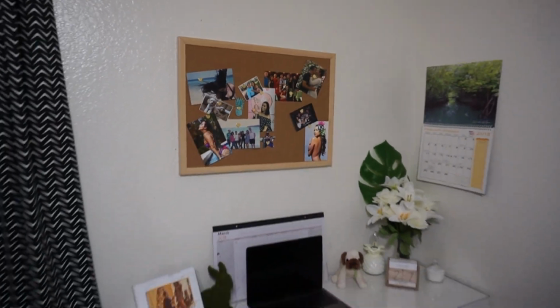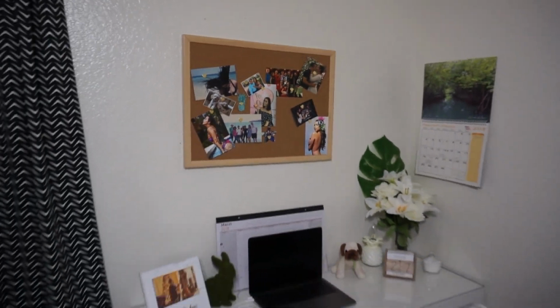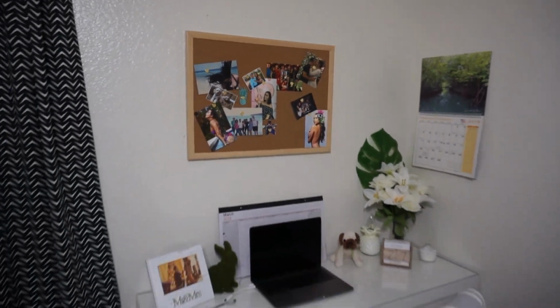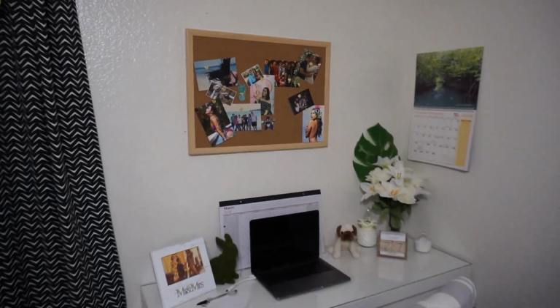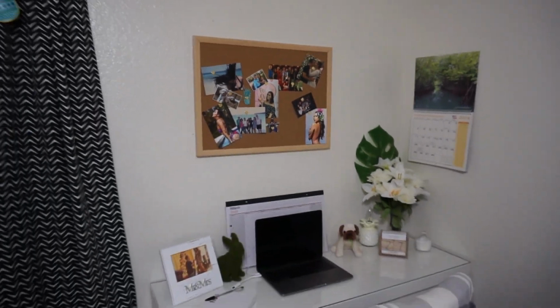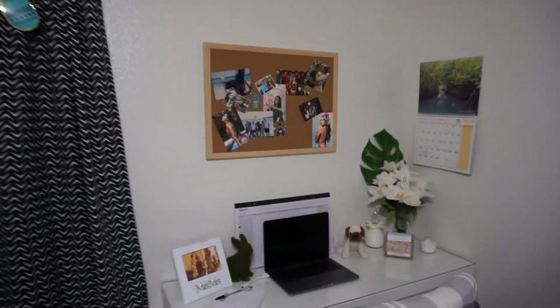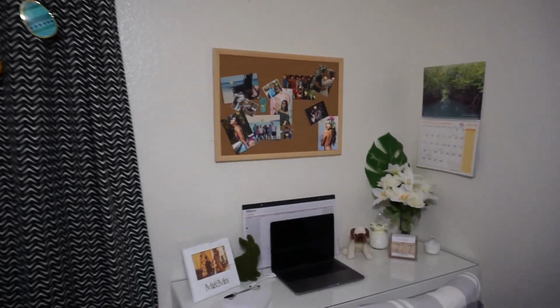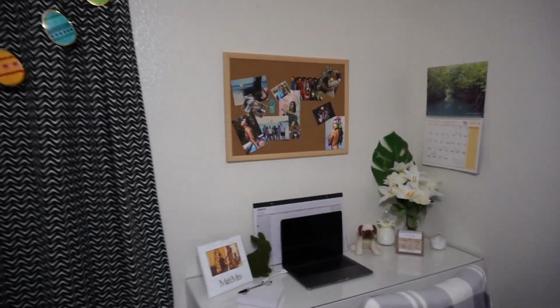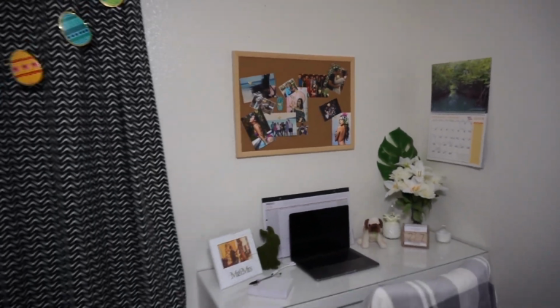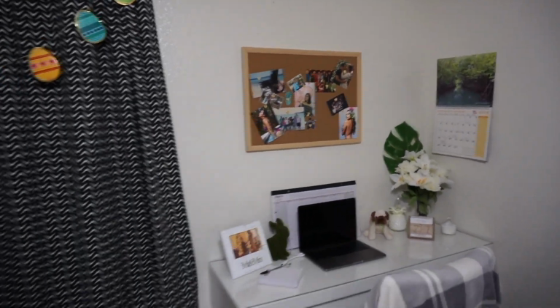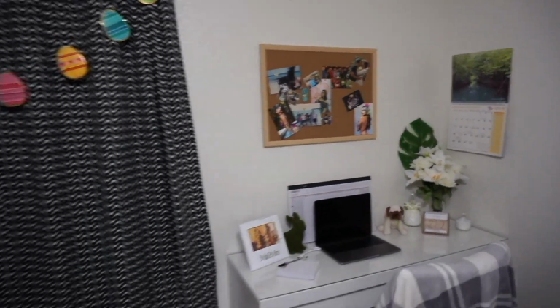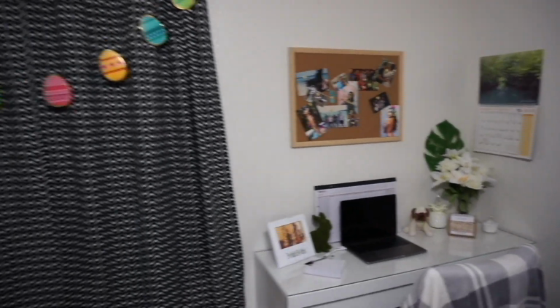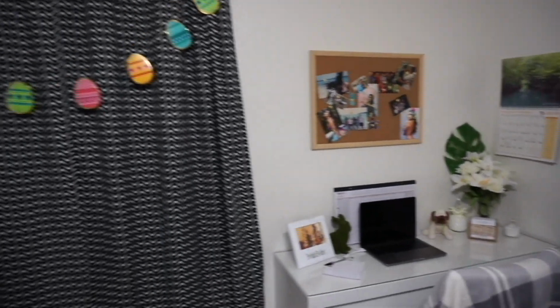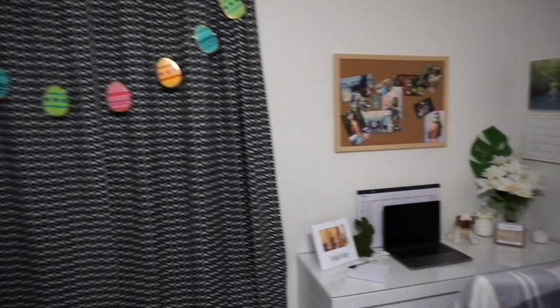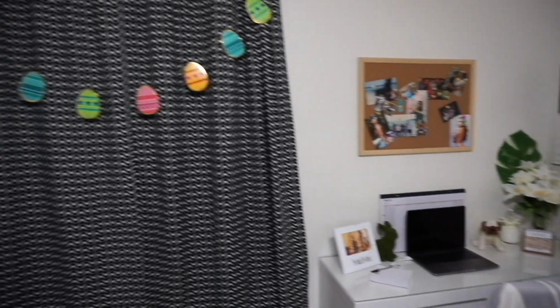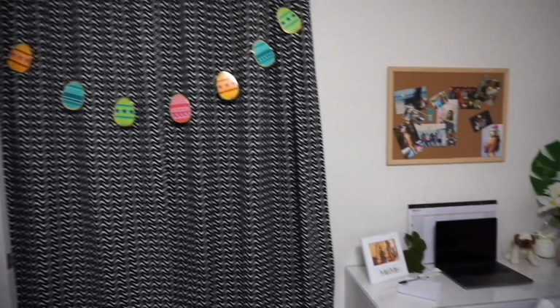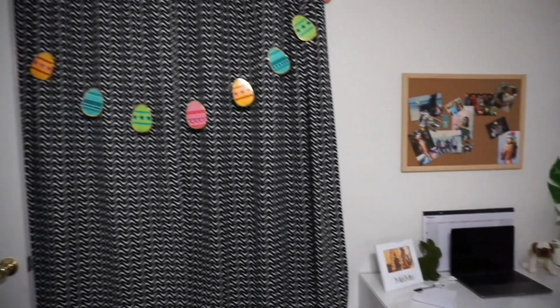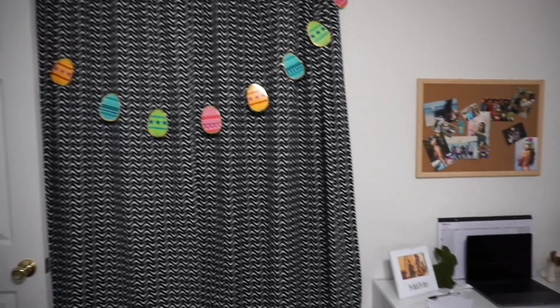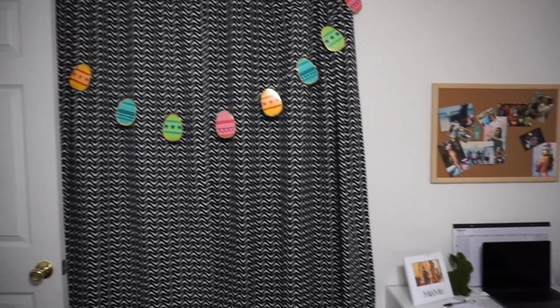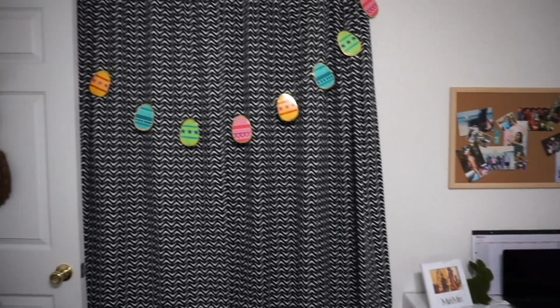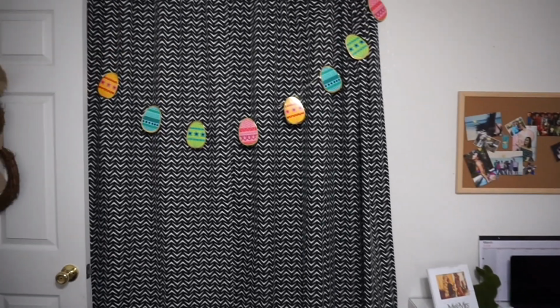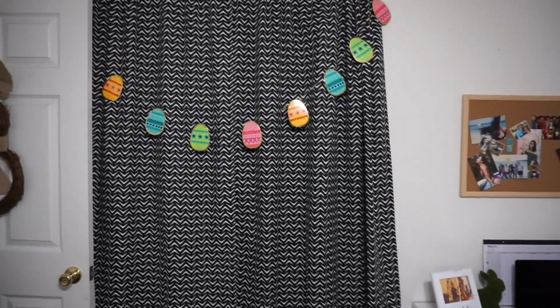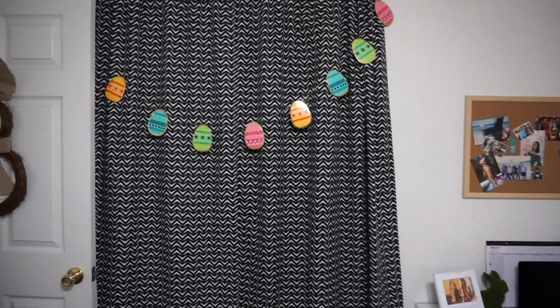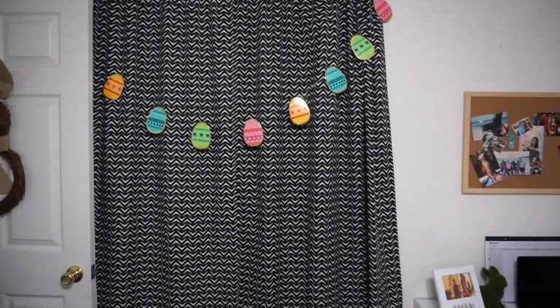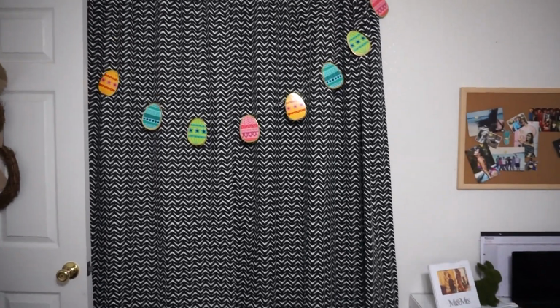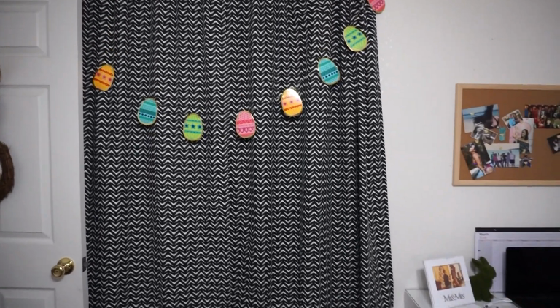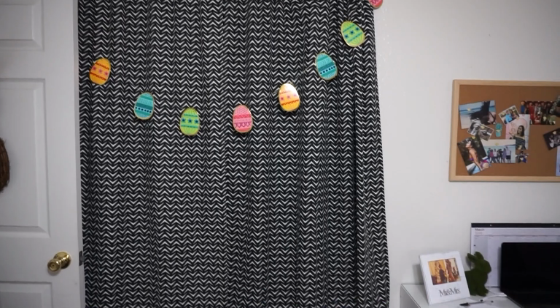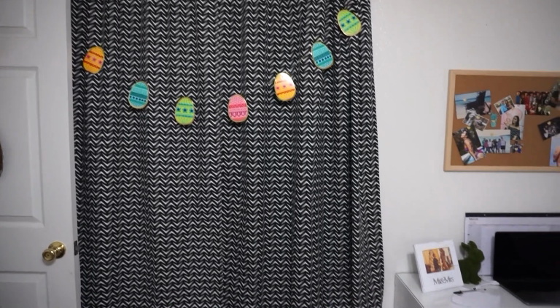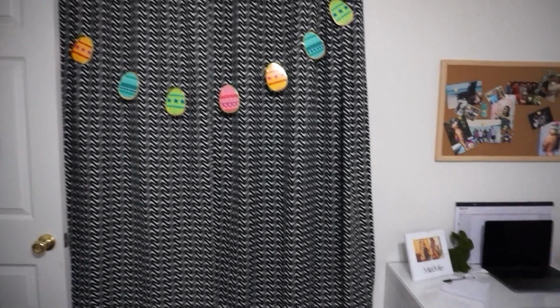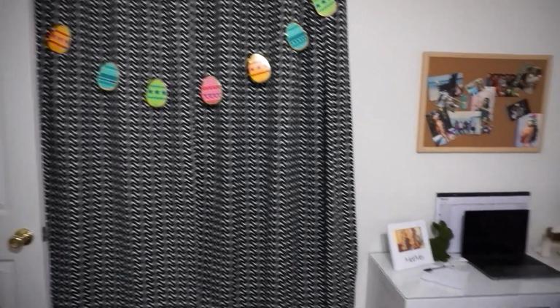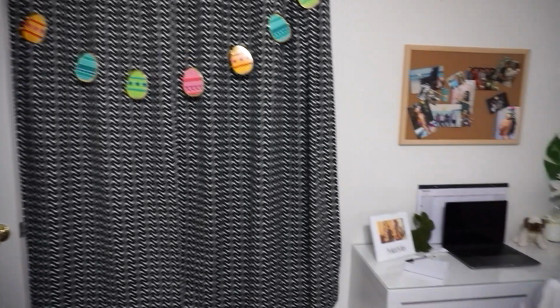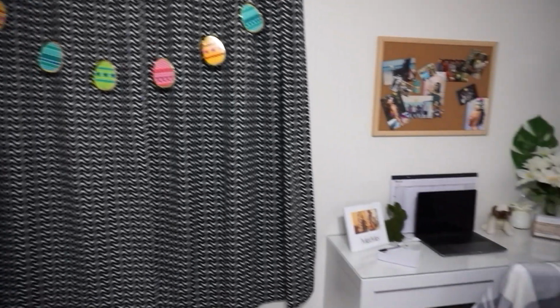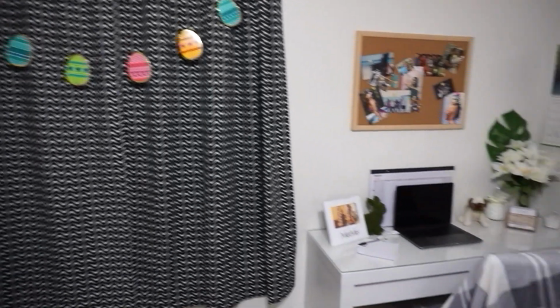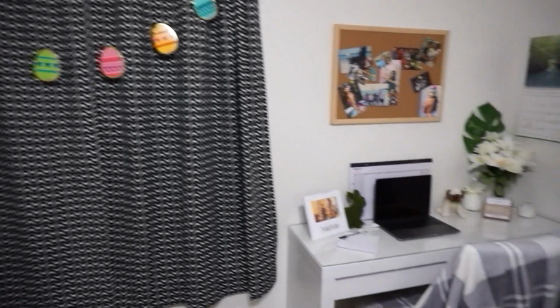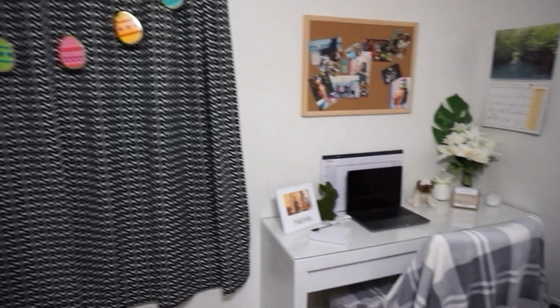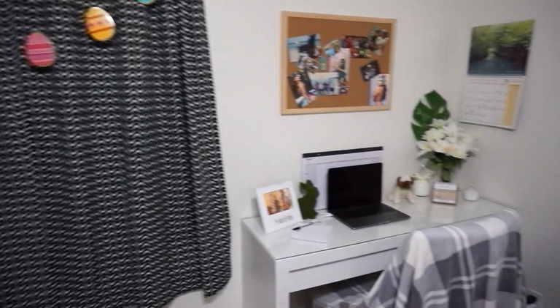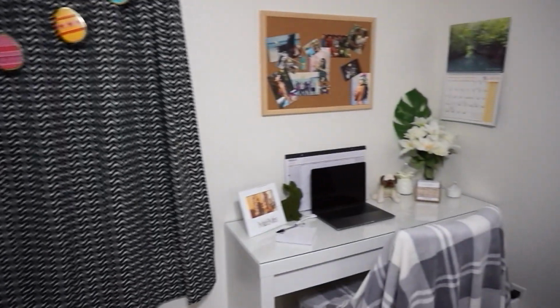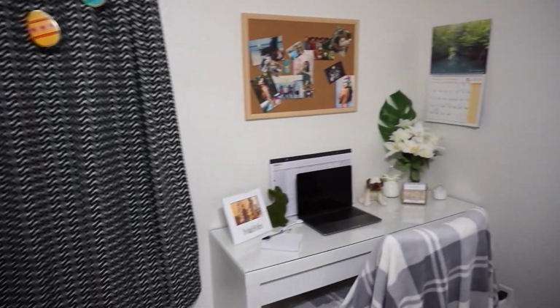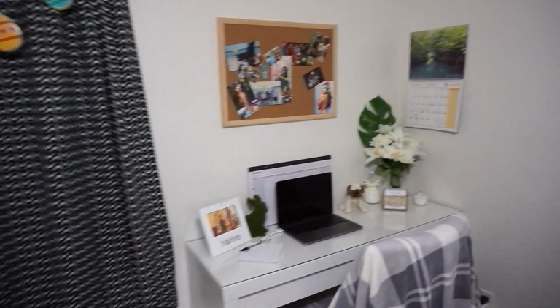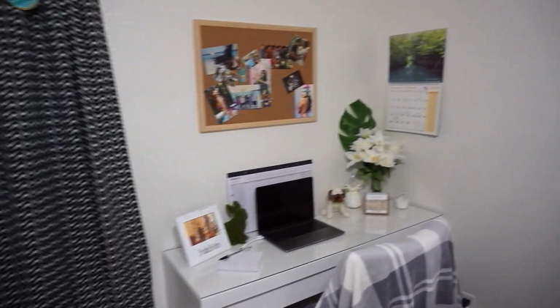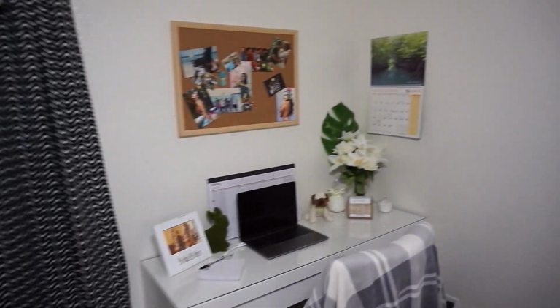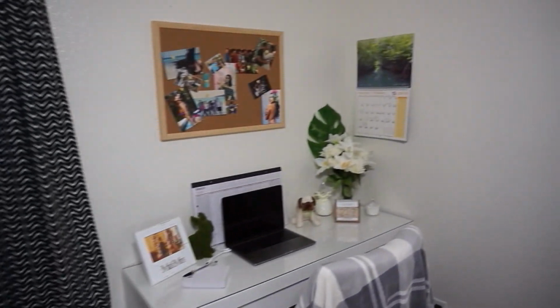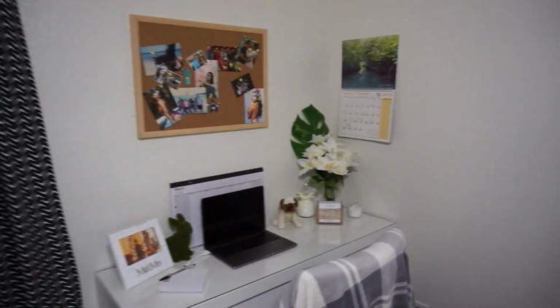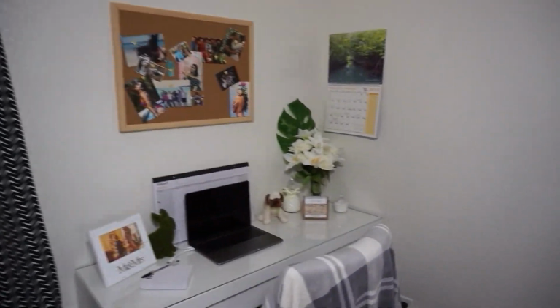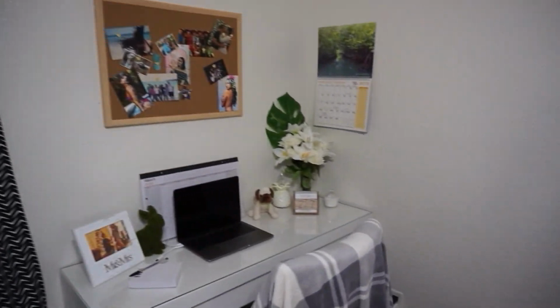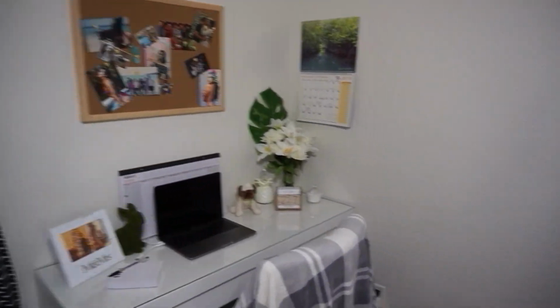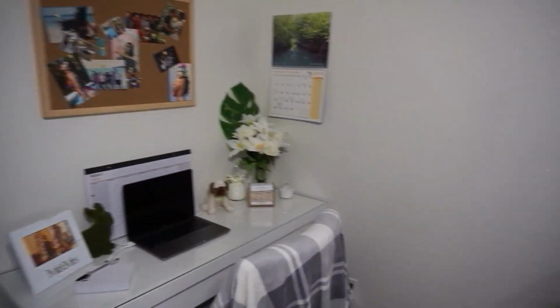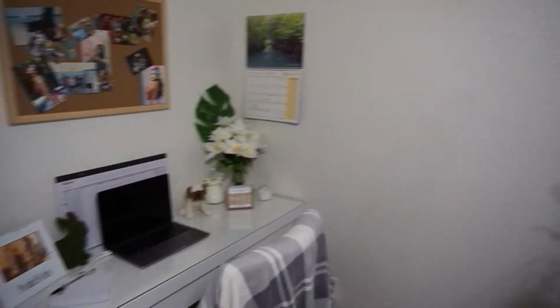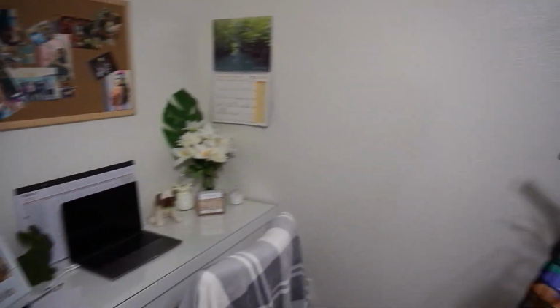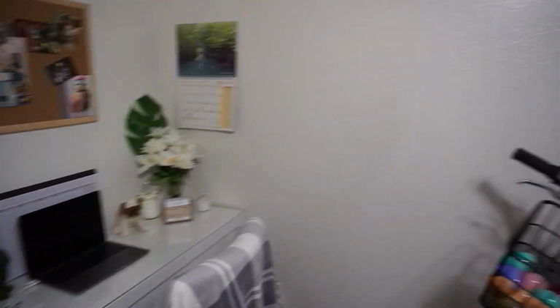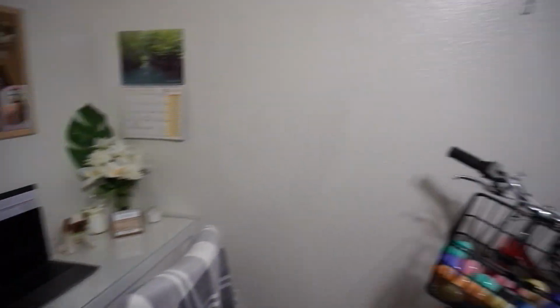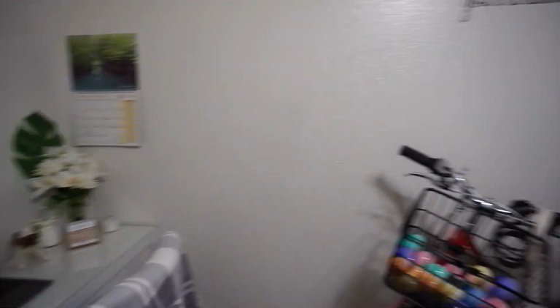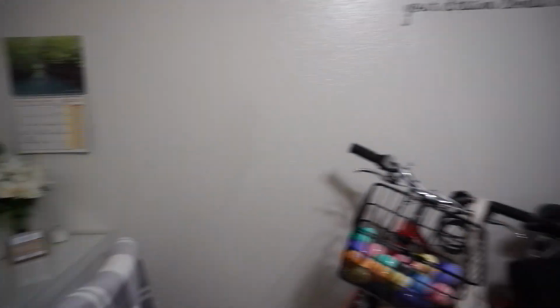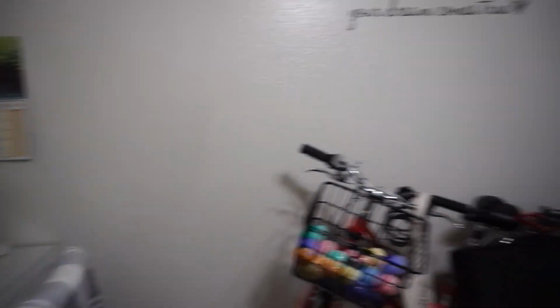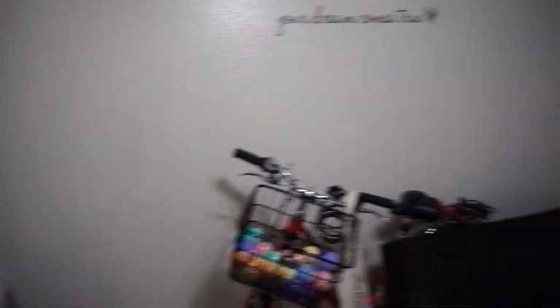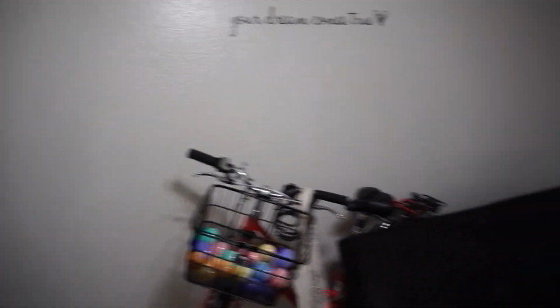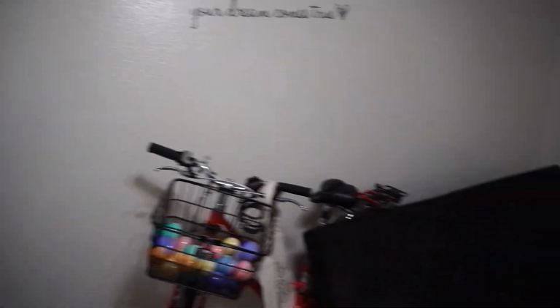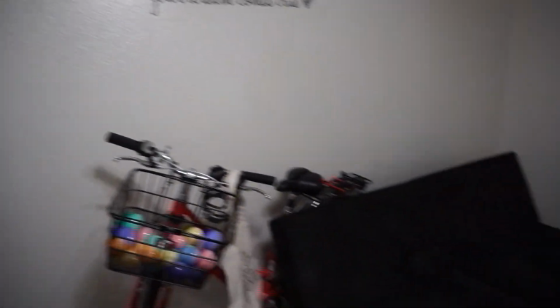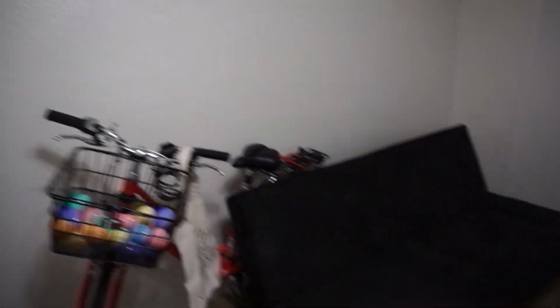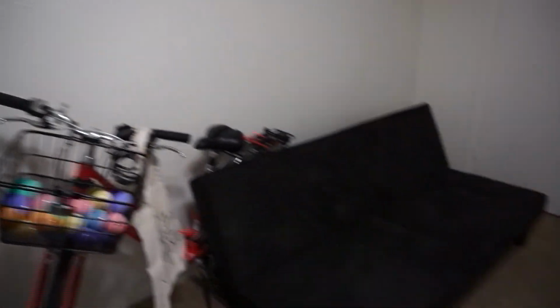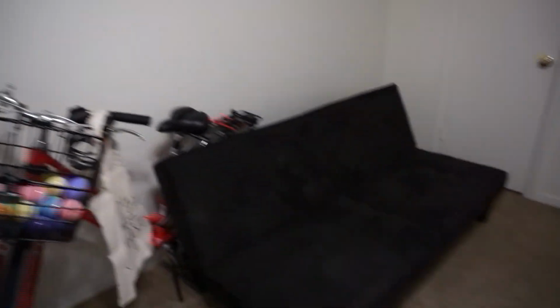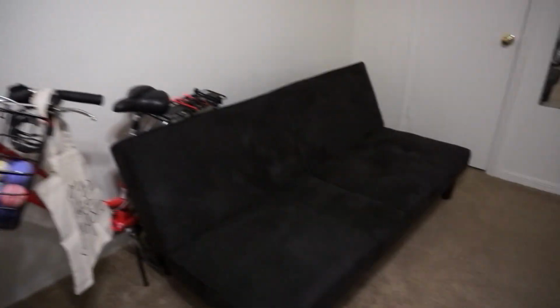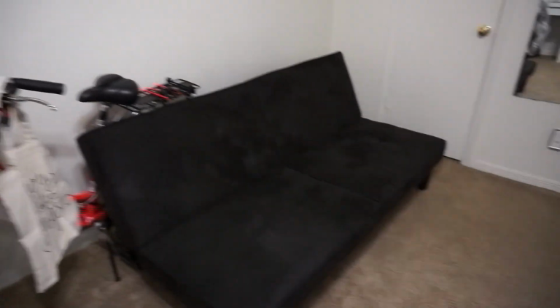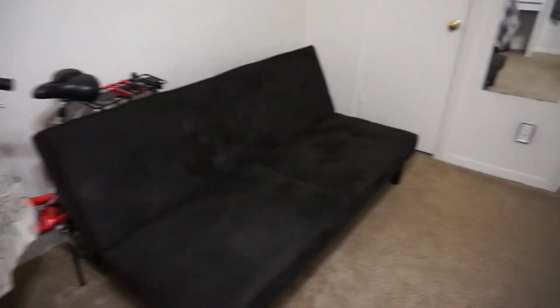And that's pretty much it — that's my house. Two bedroom, two bath apartment.